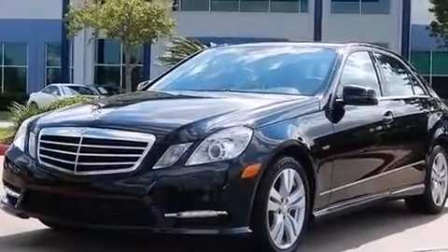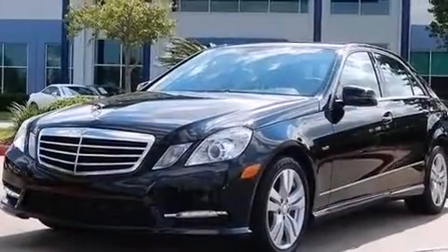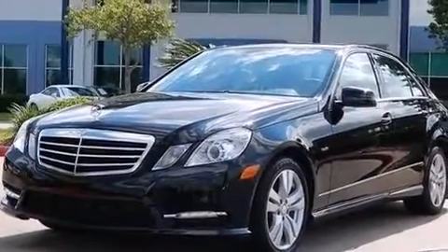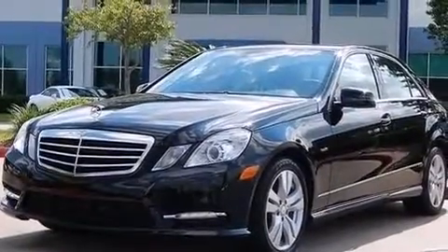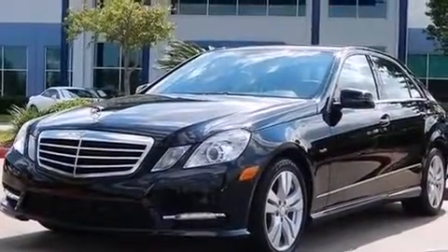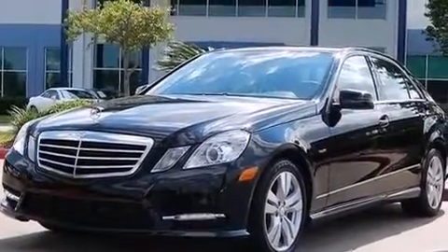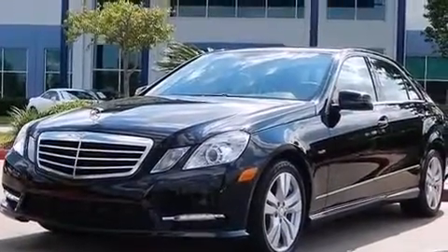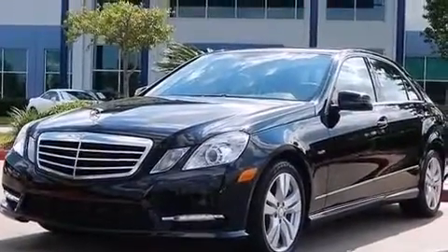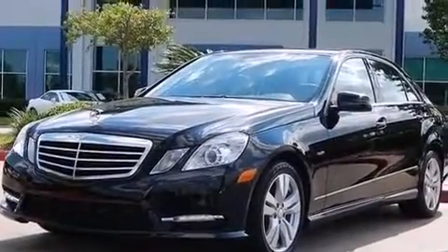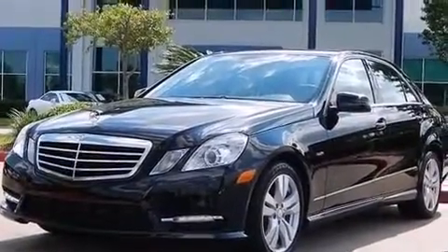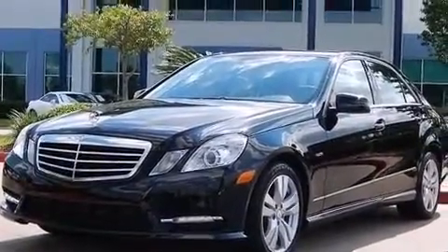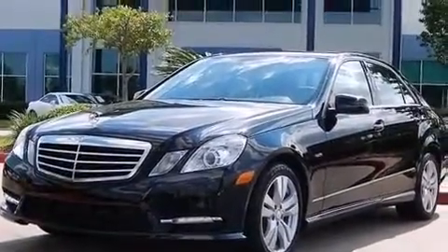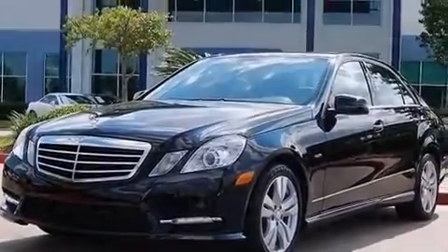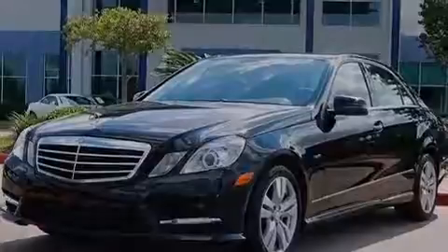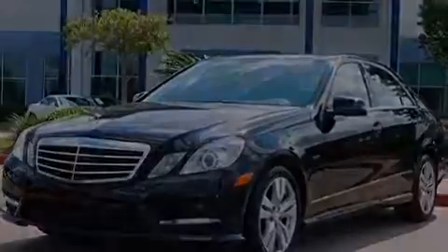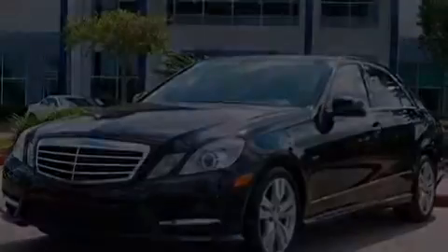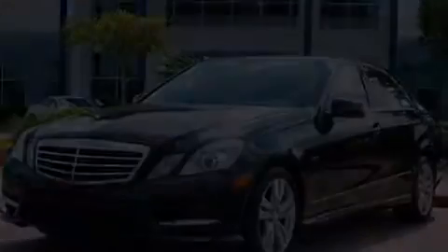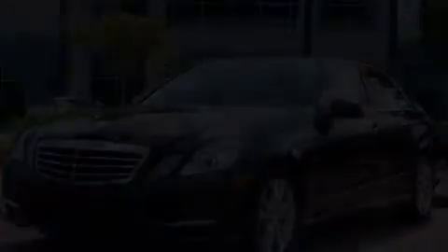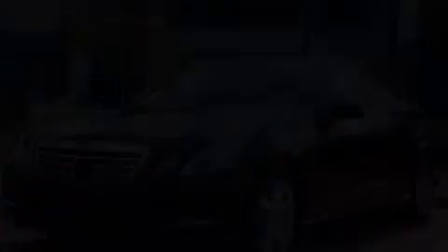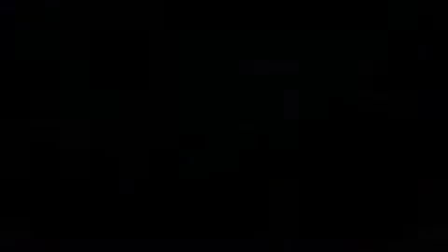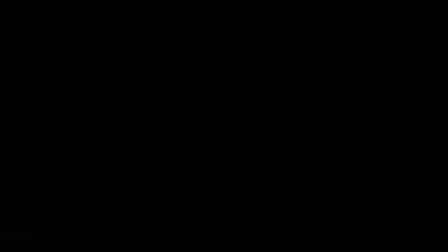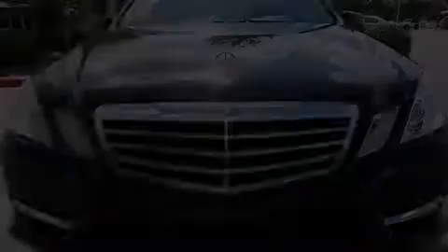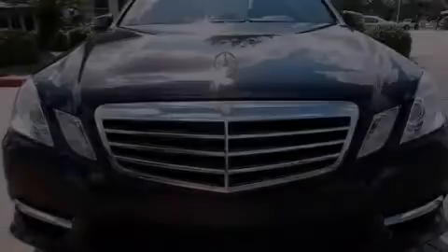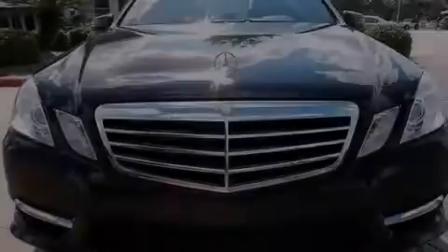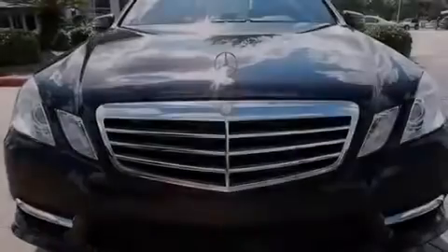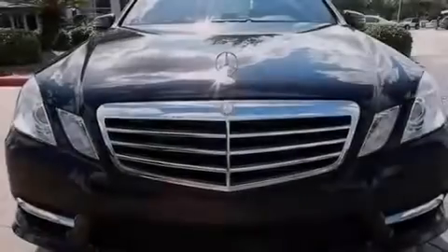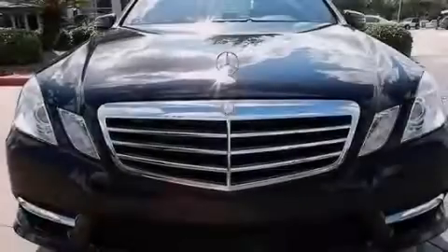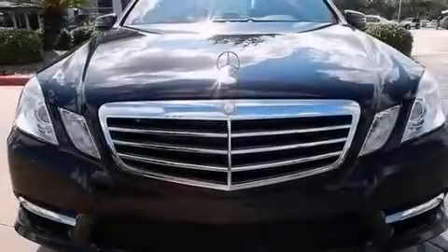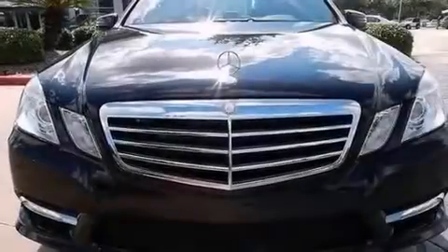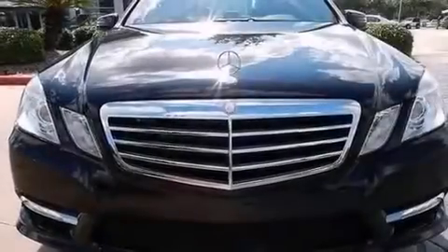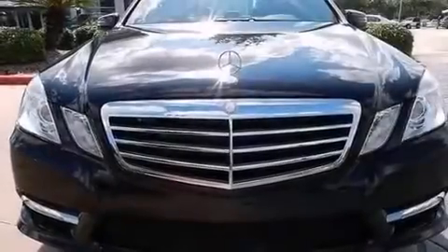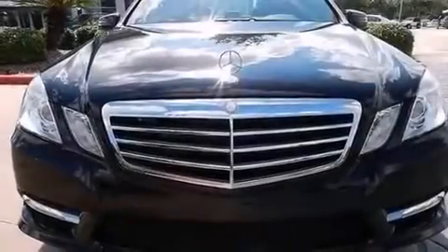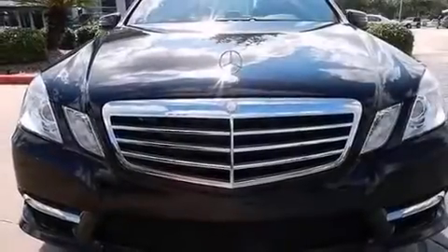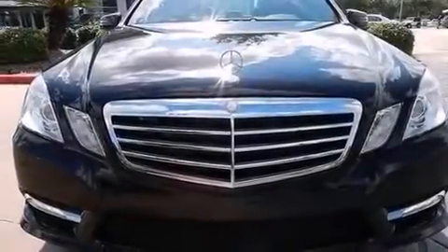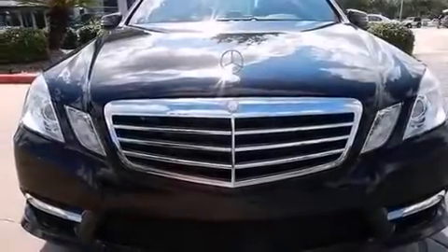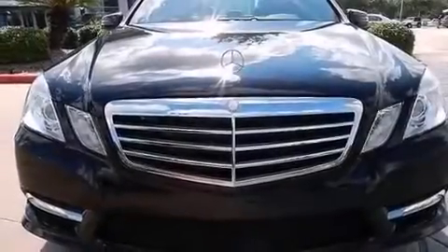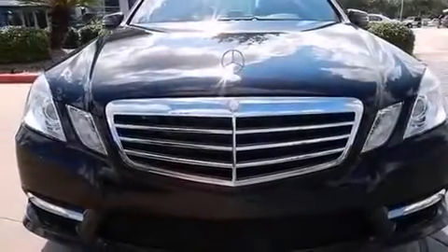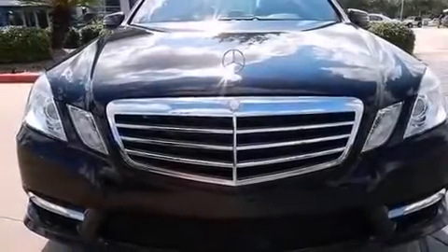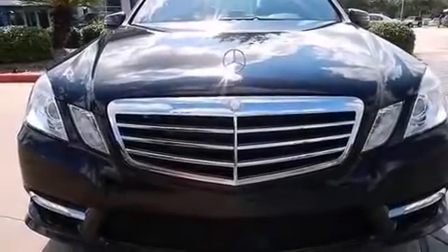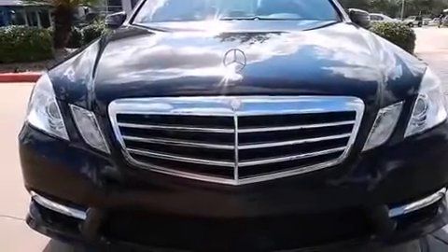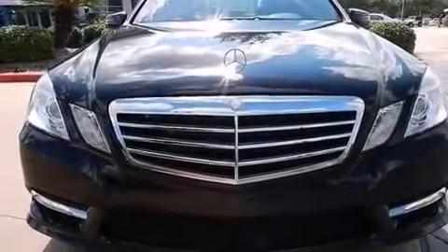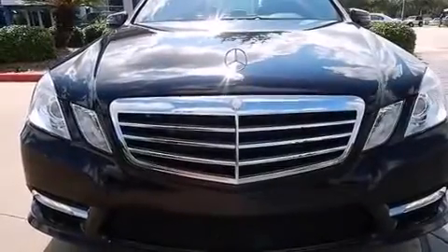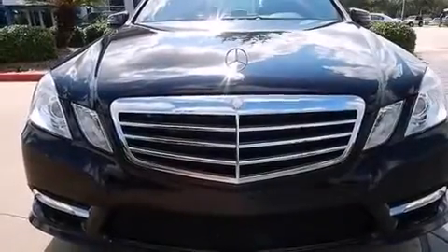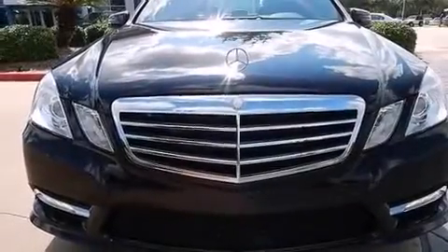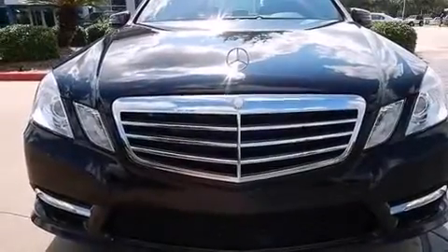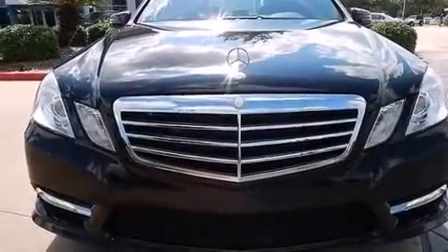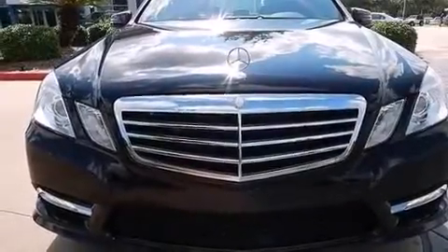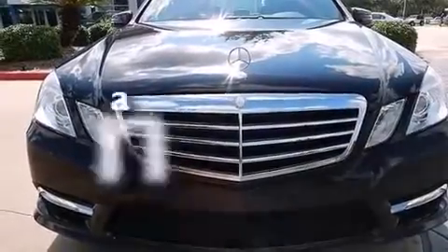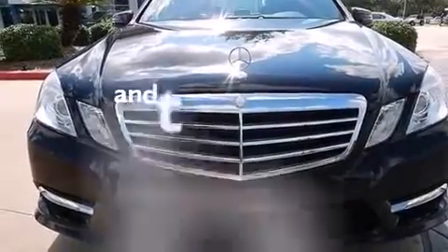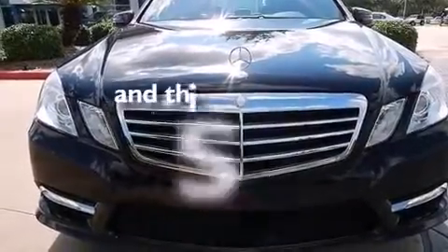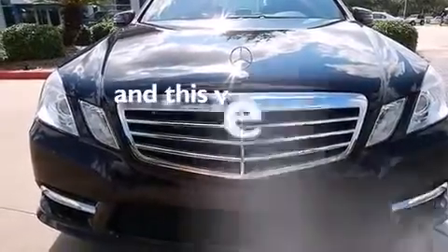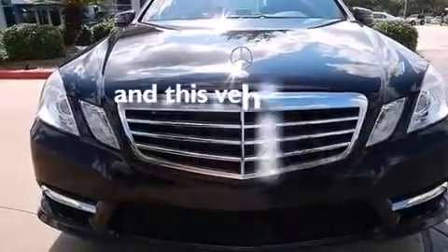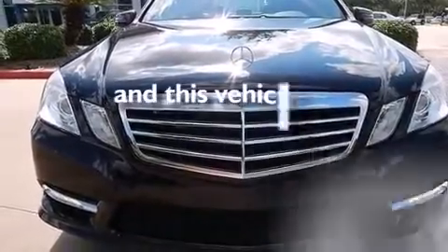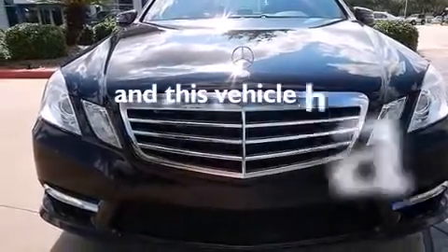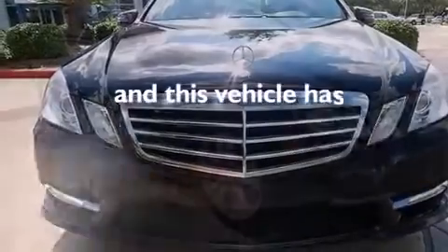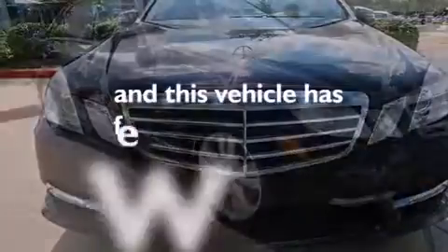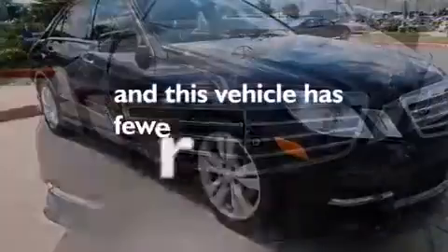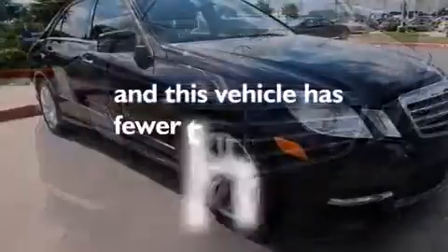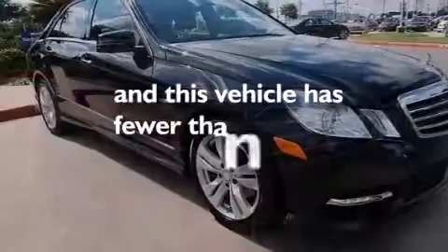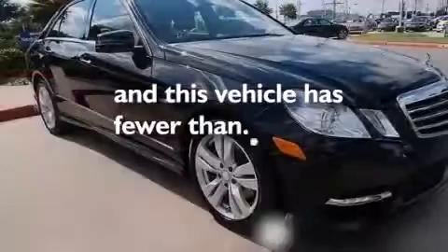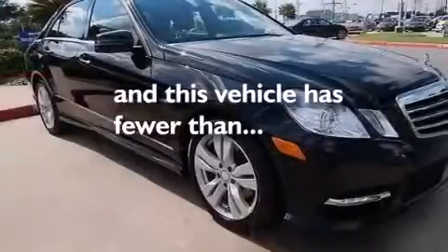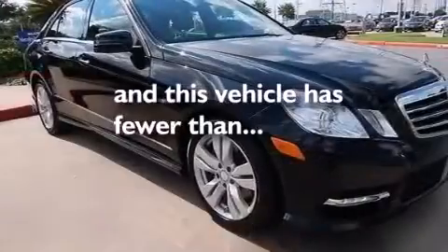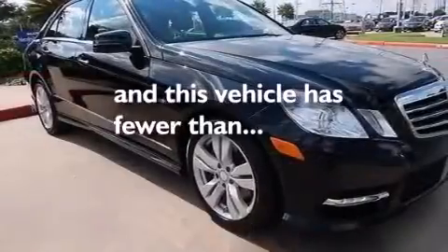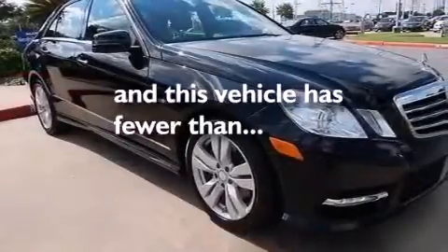A tool kit, a passenger-side airbag, a pollen filter, and this vehicle has less than 33,000 miles.